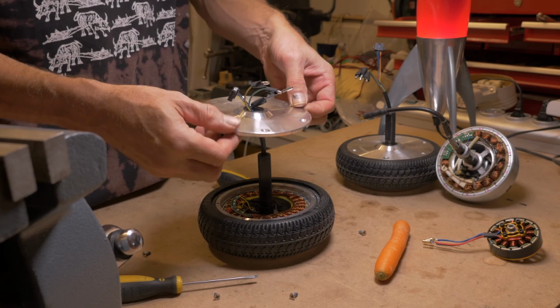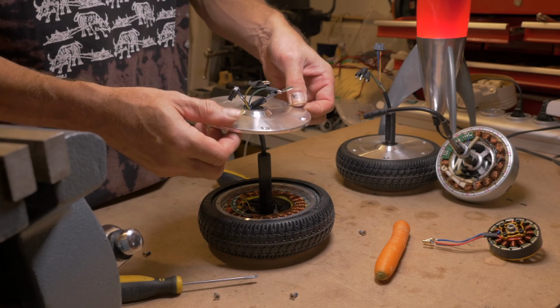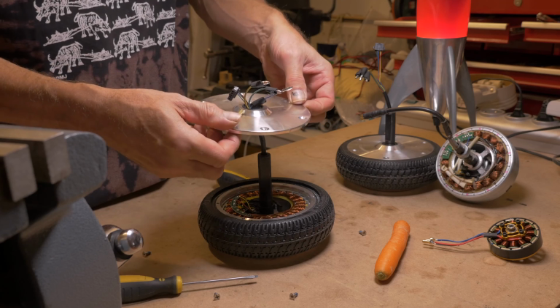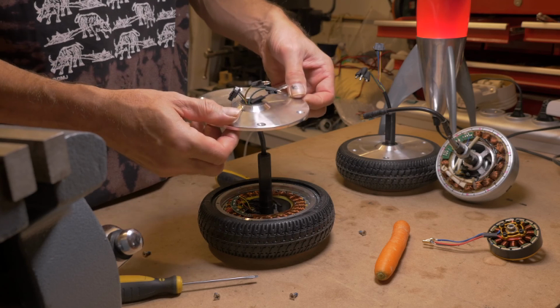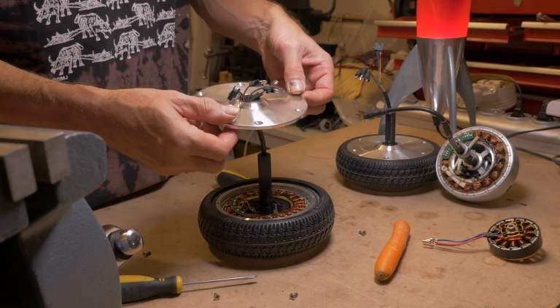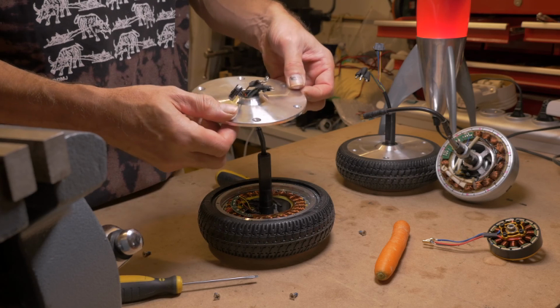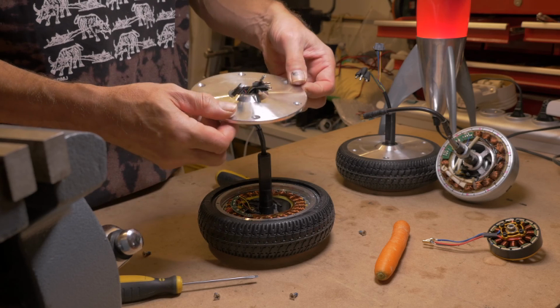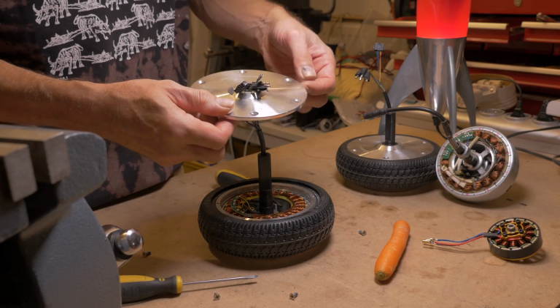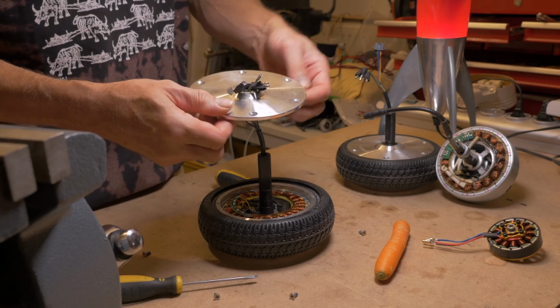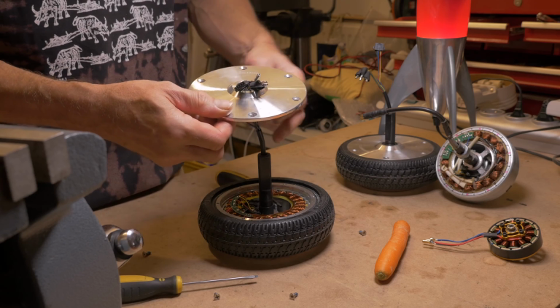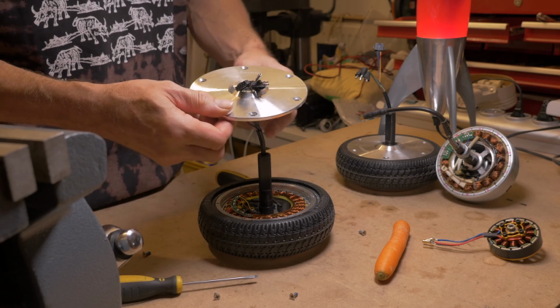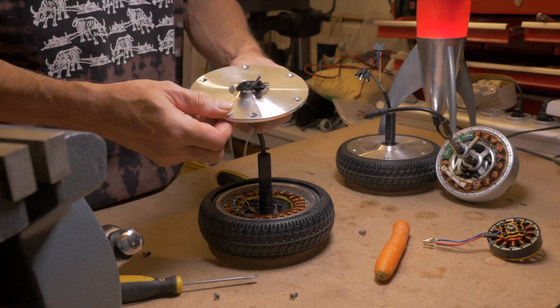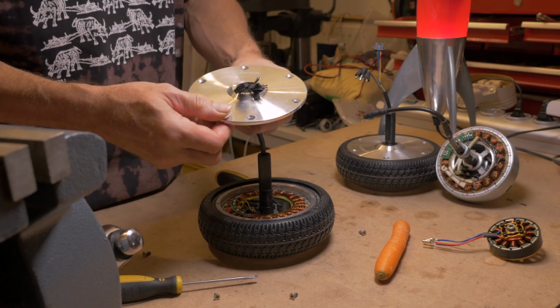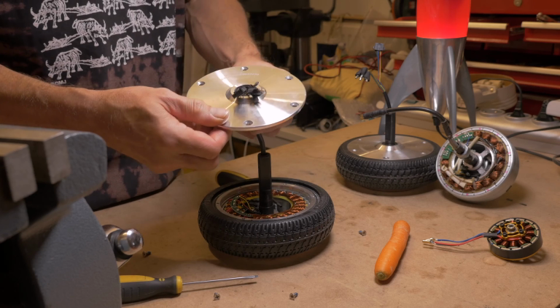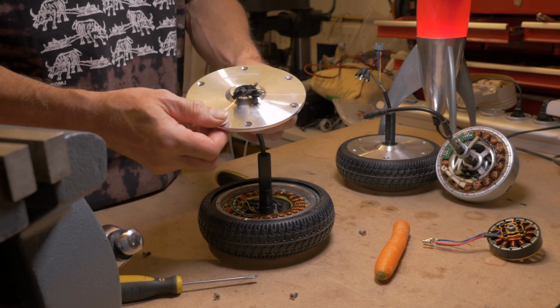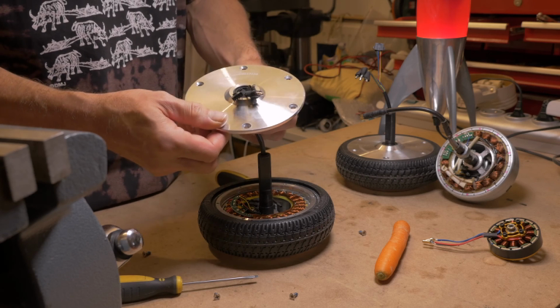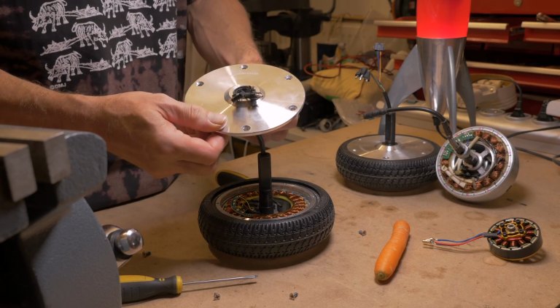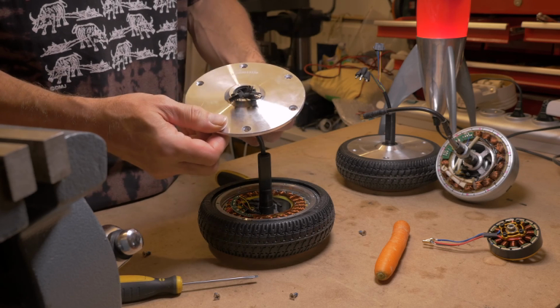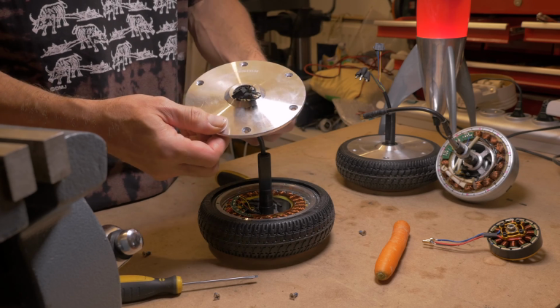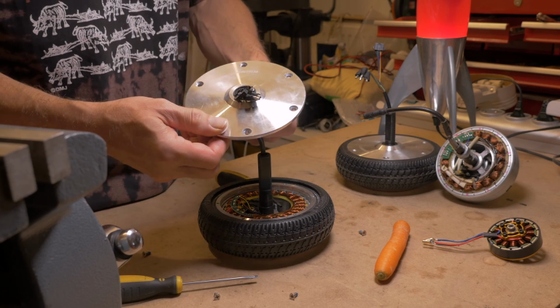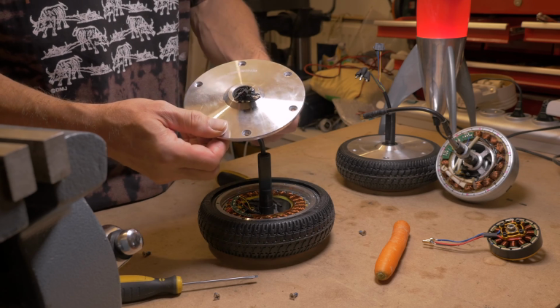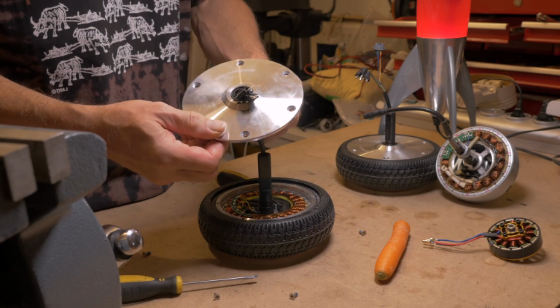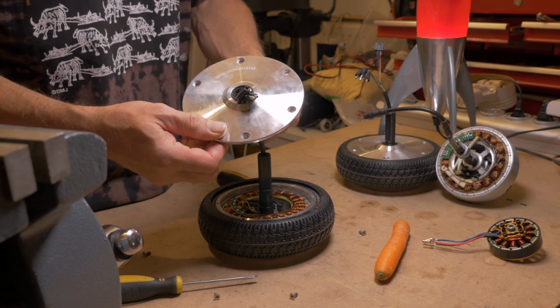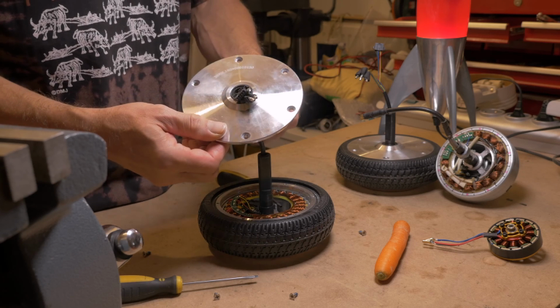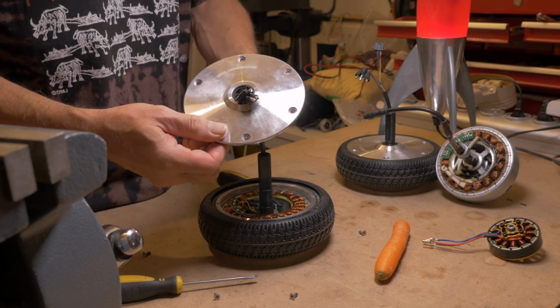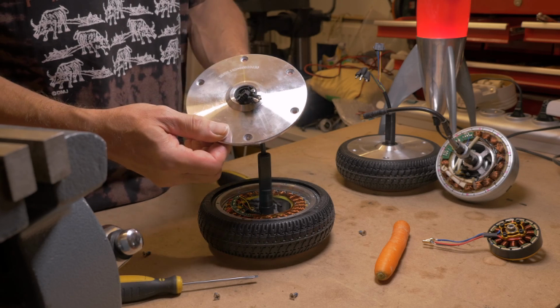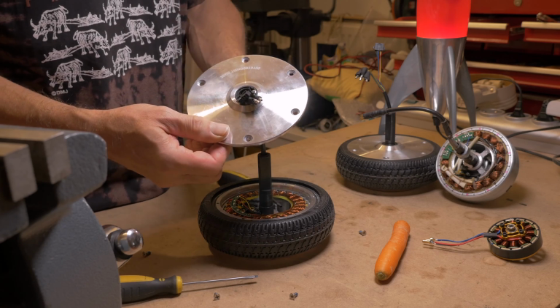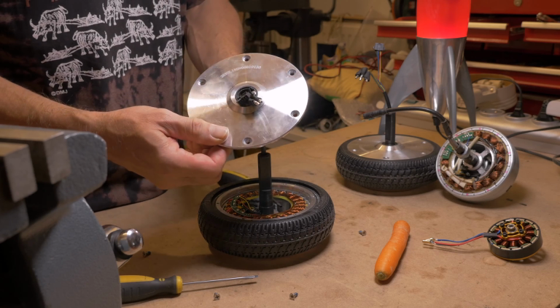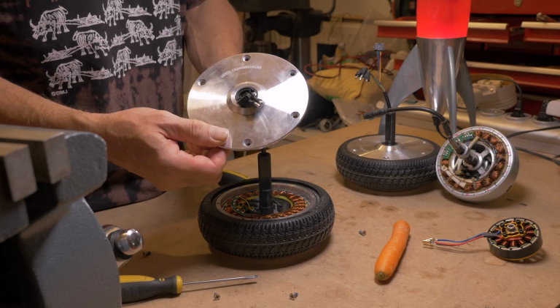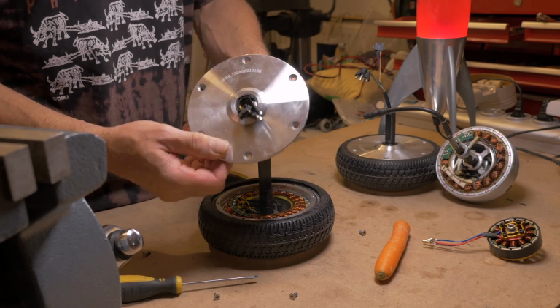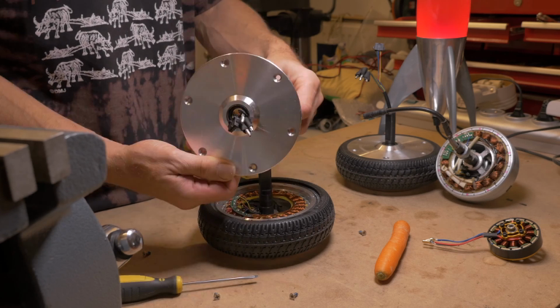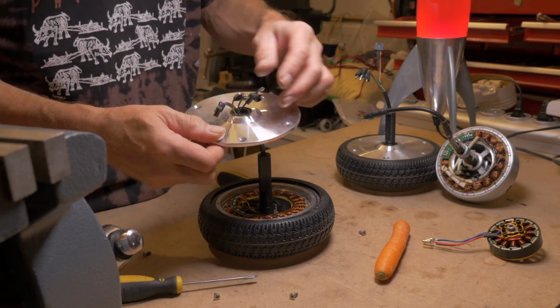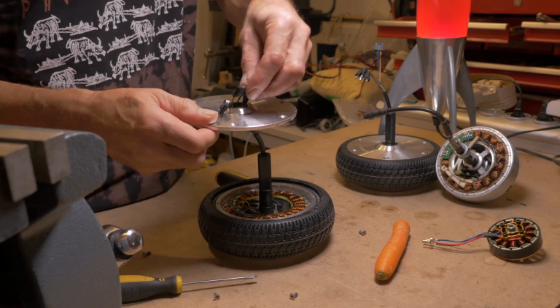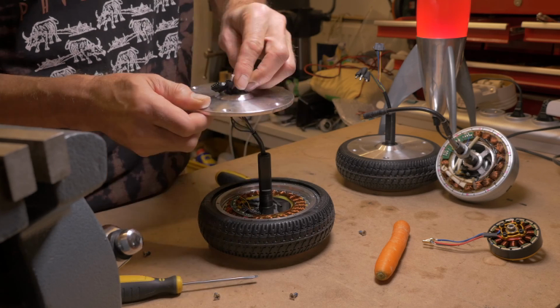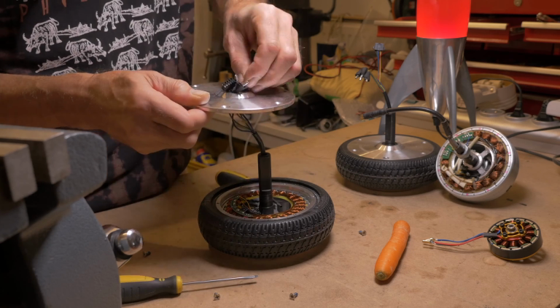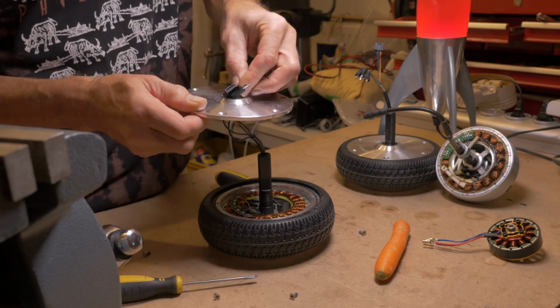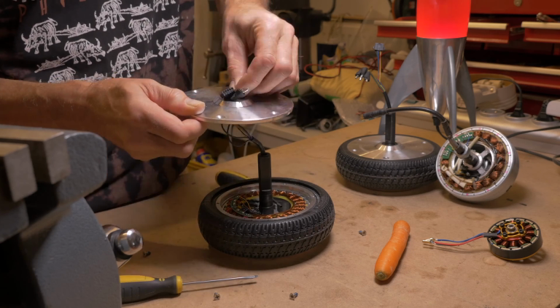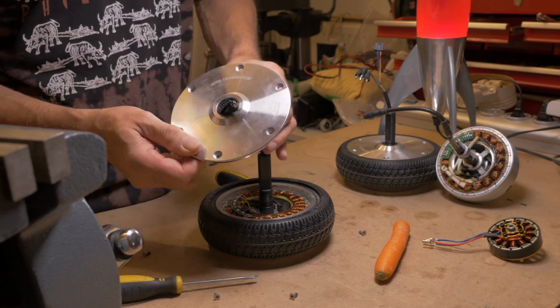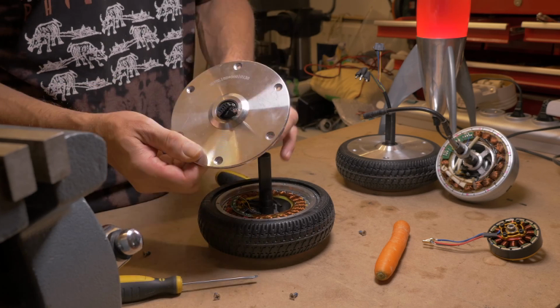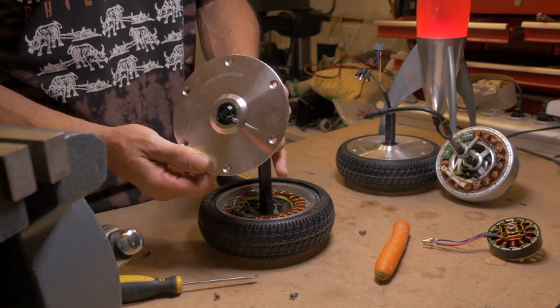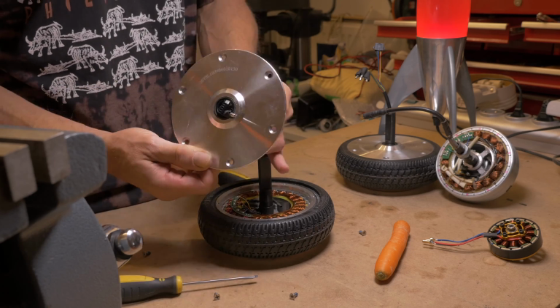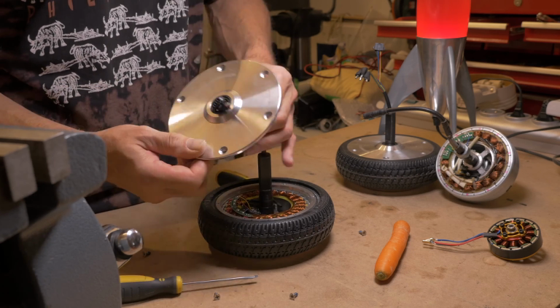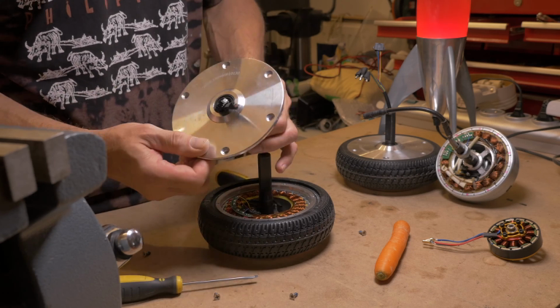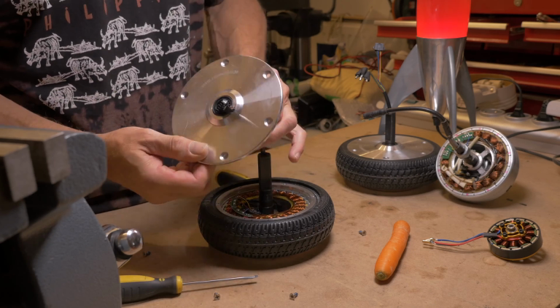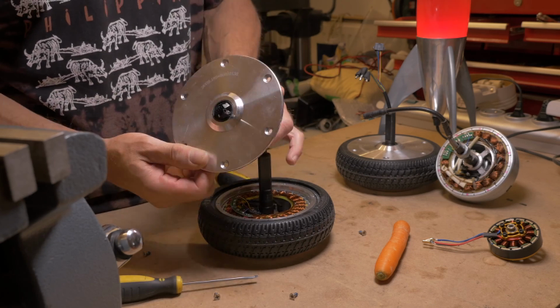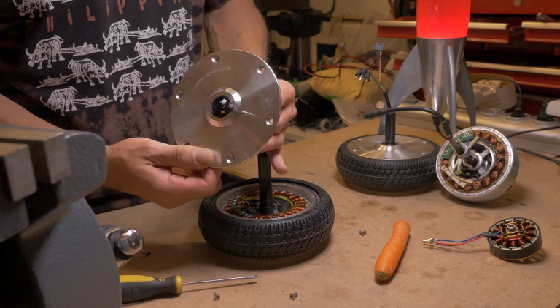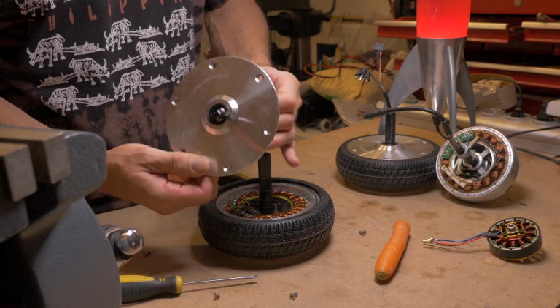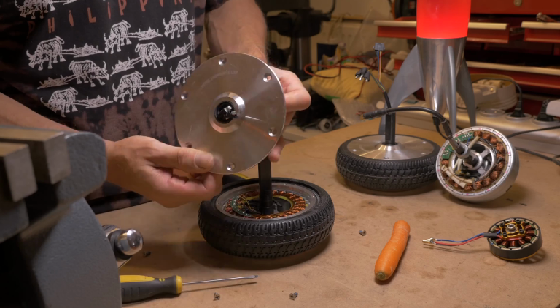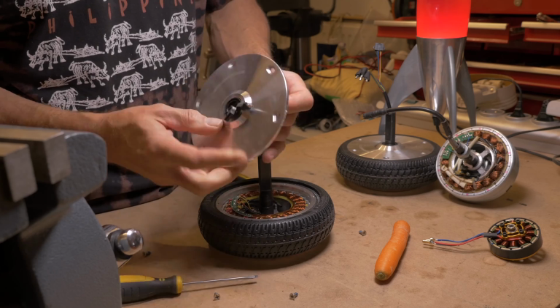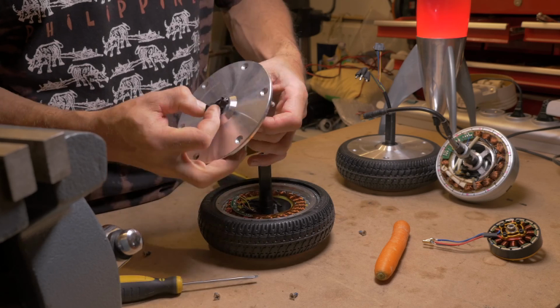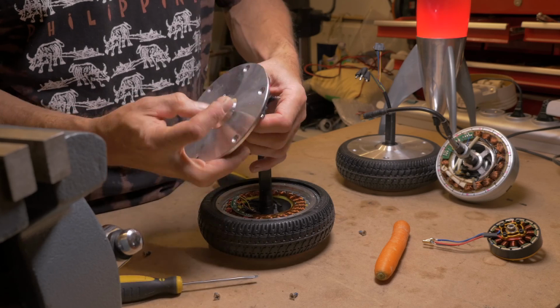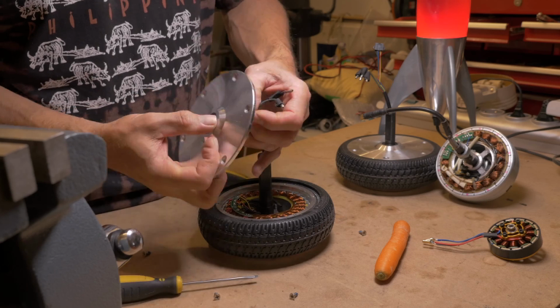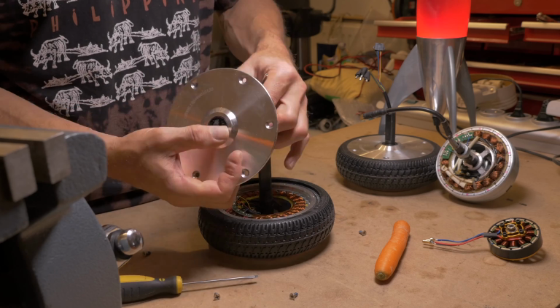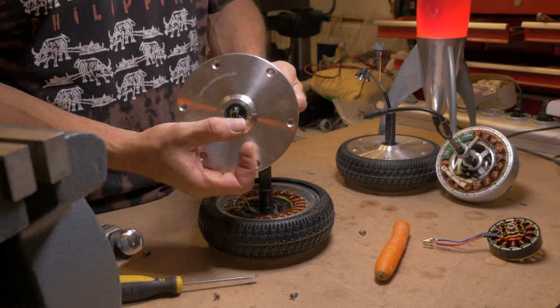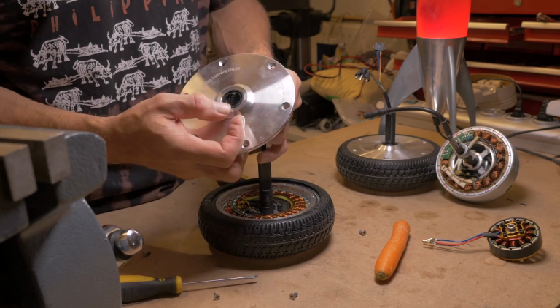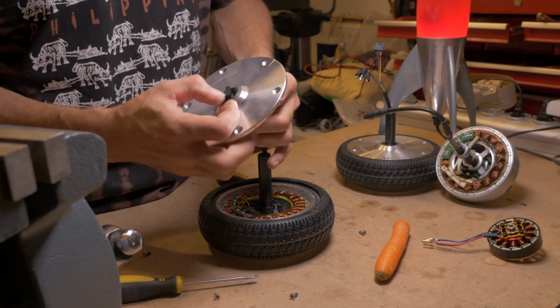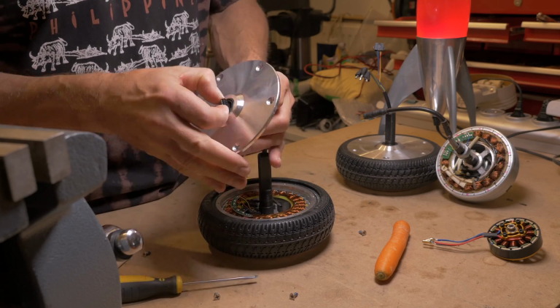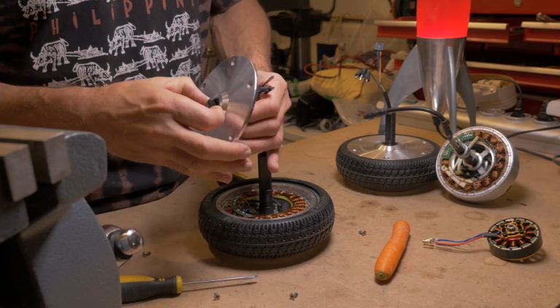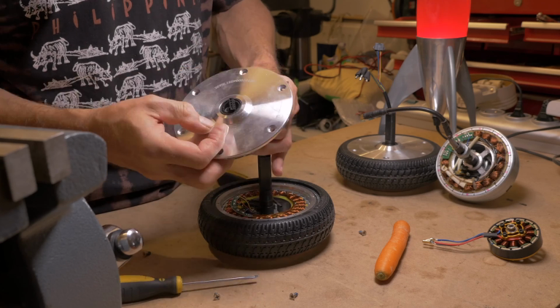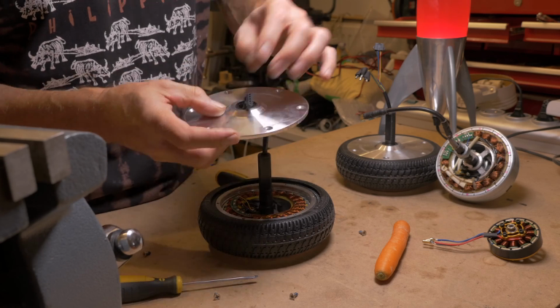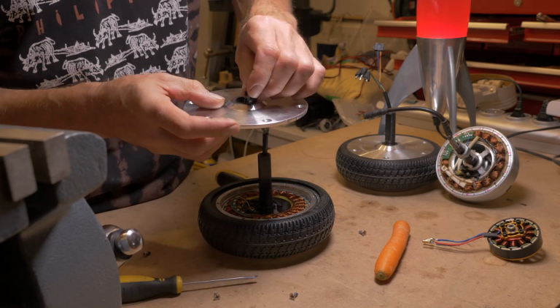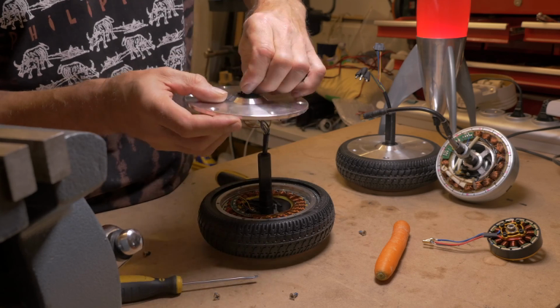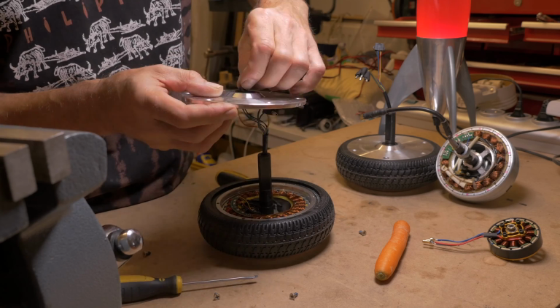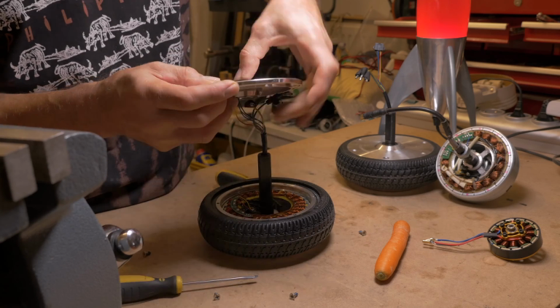As for the wires, there are three power wires, and one set of five wires going to the hall sensor.